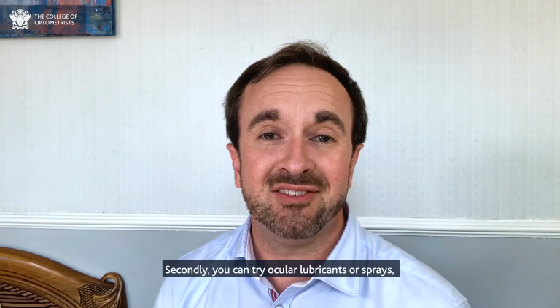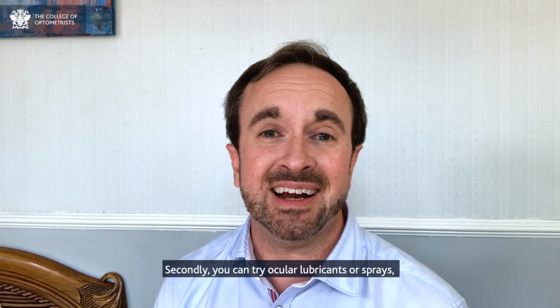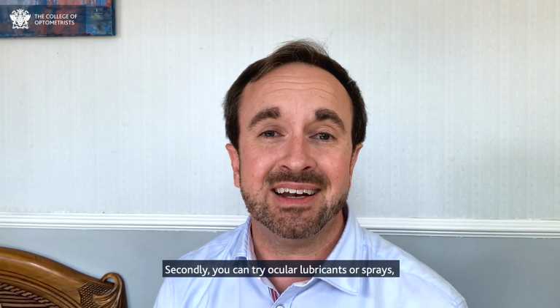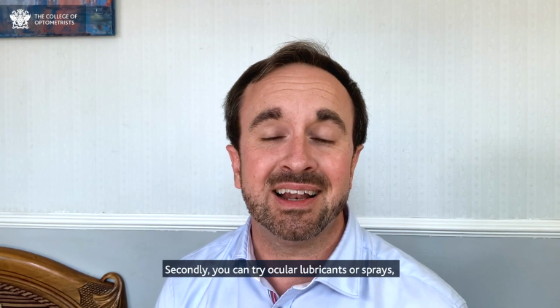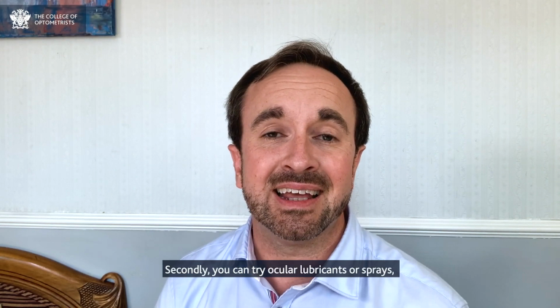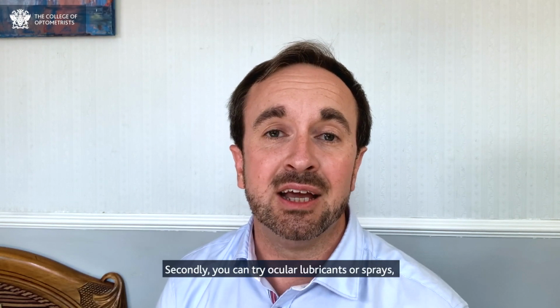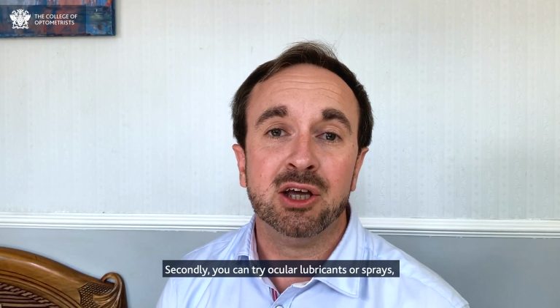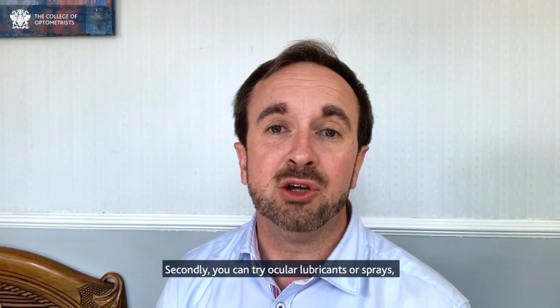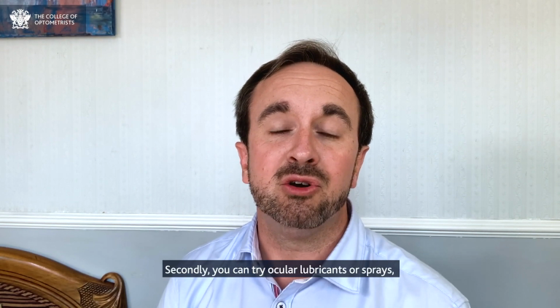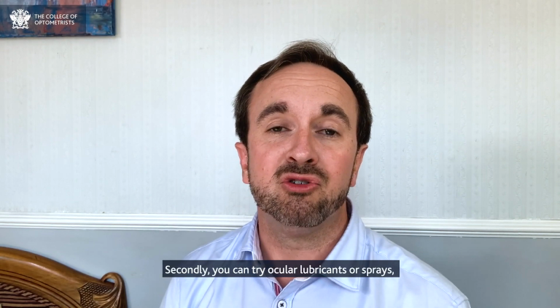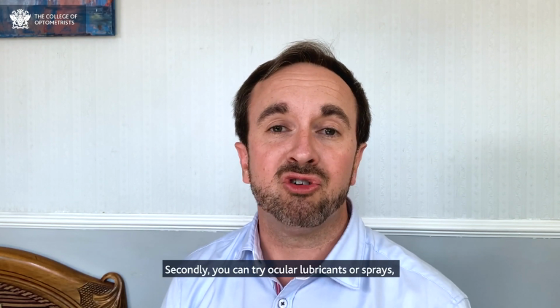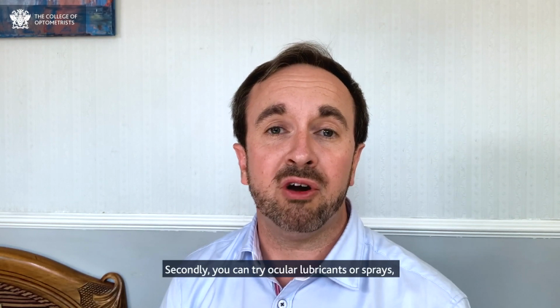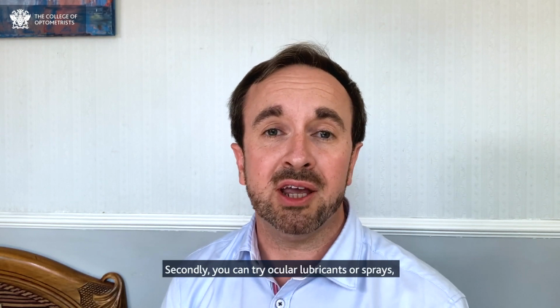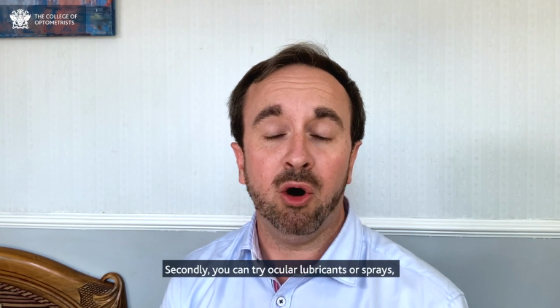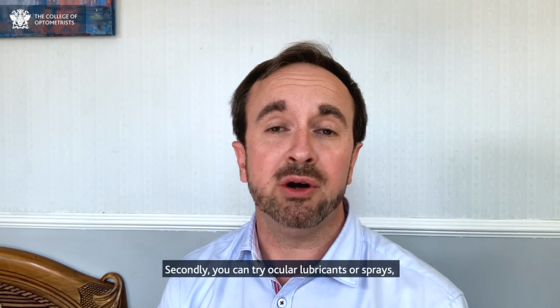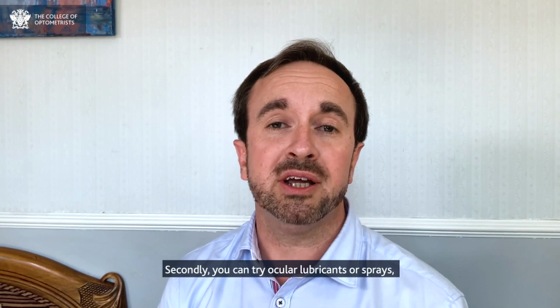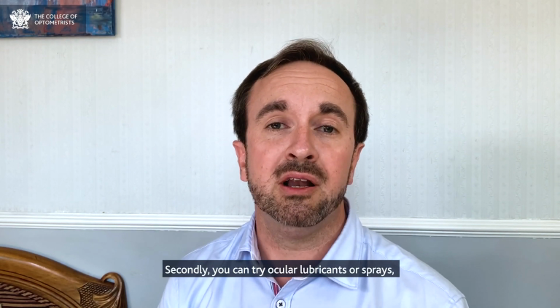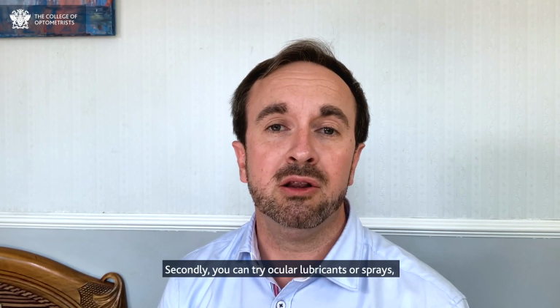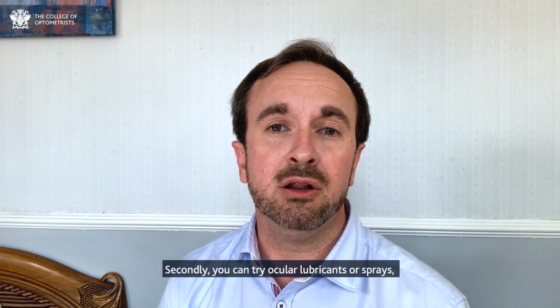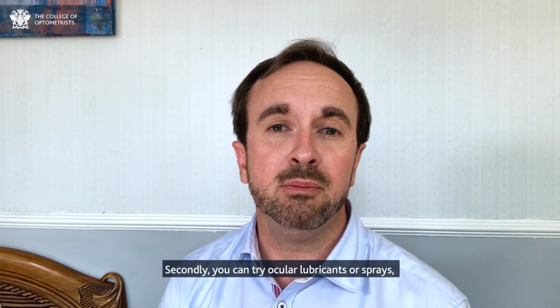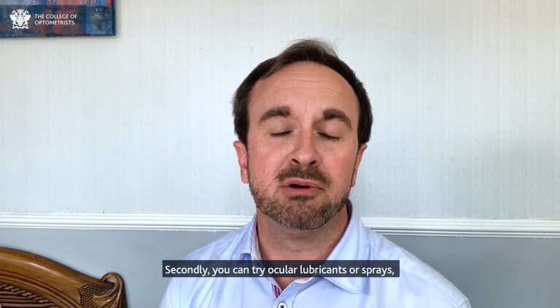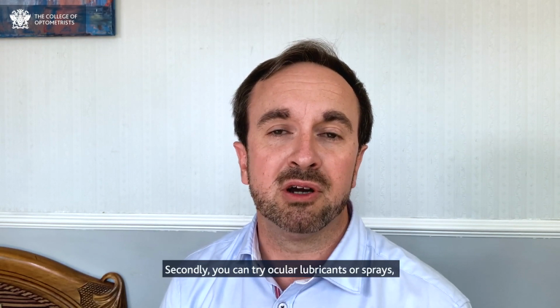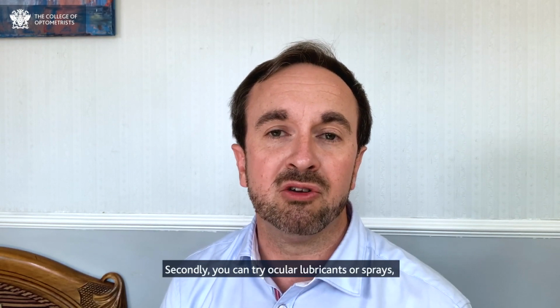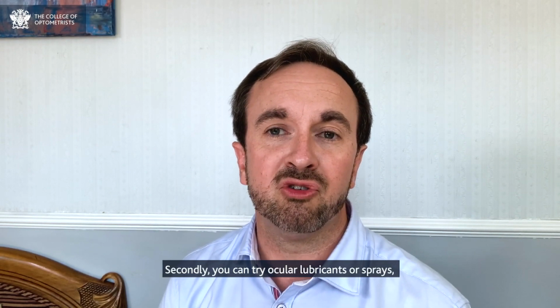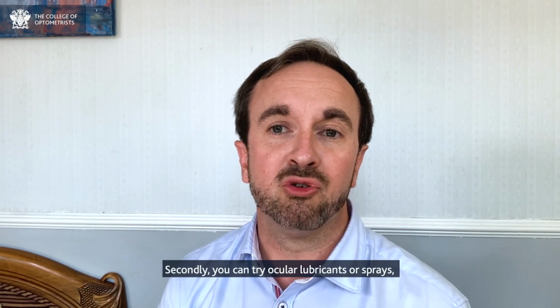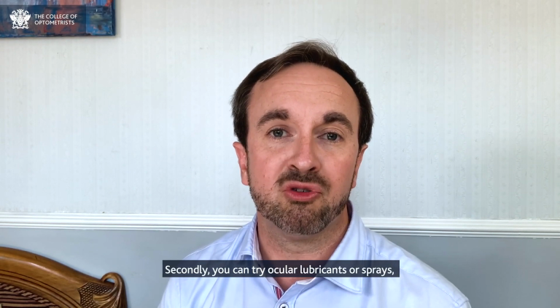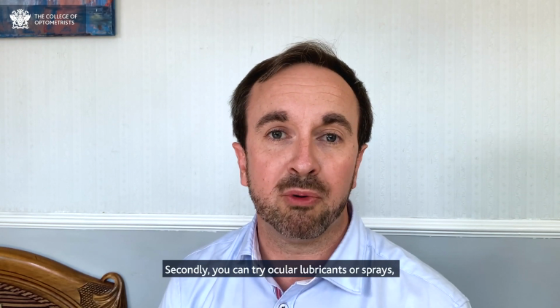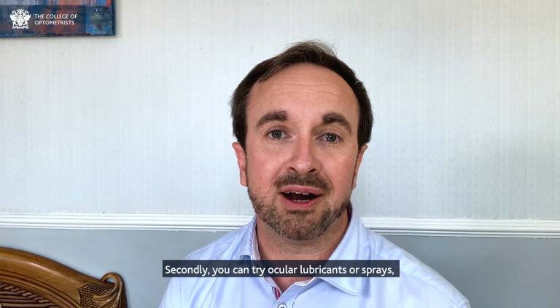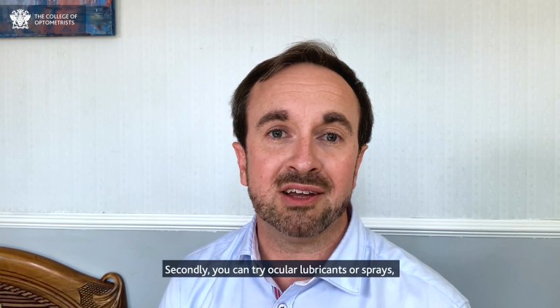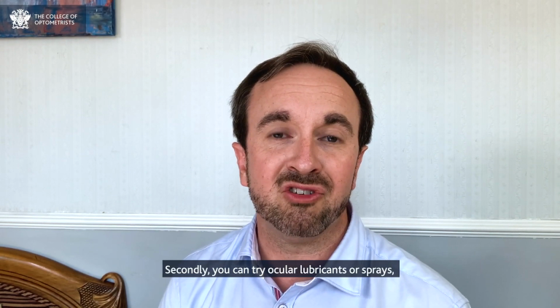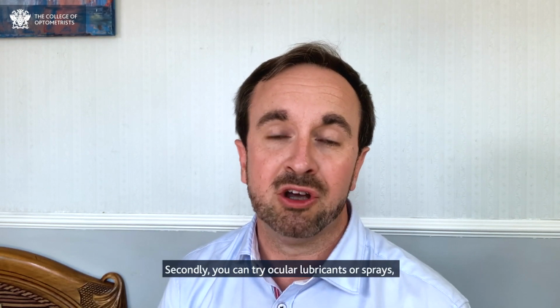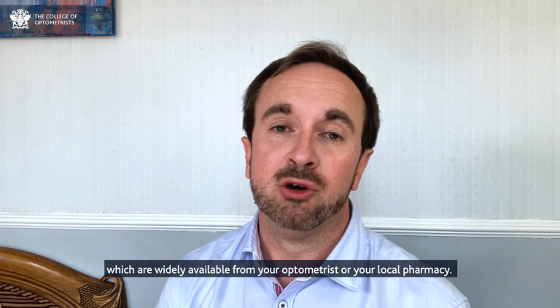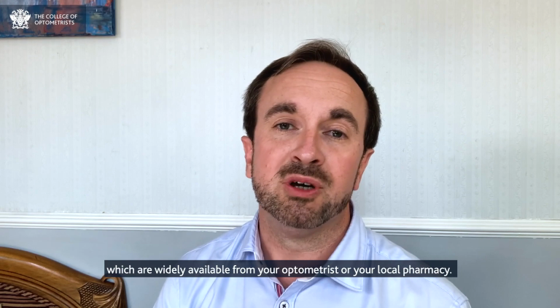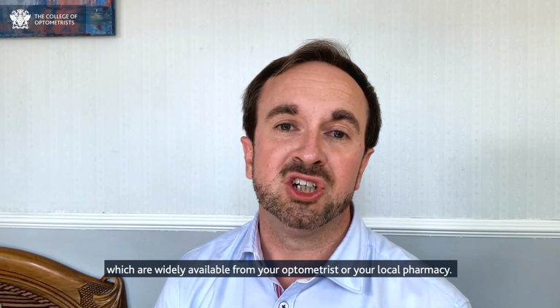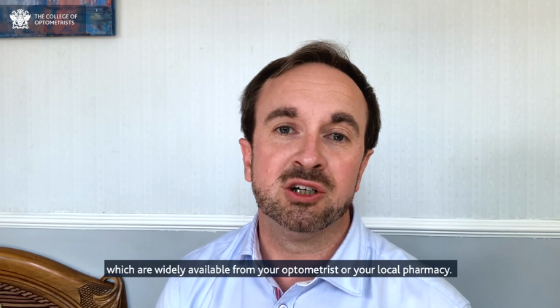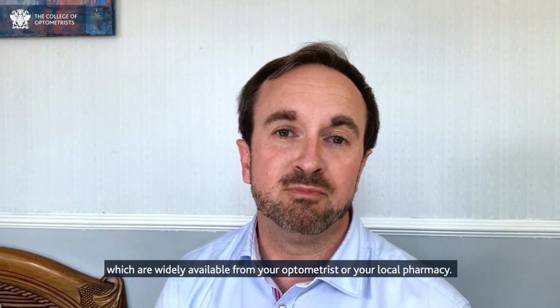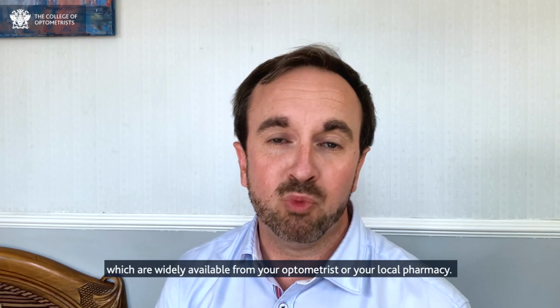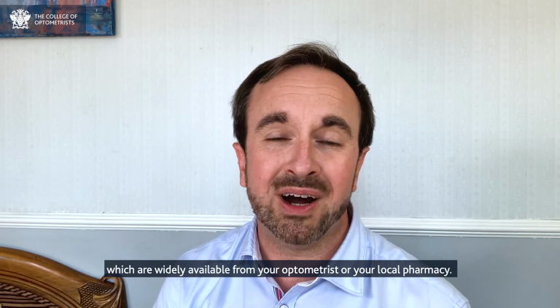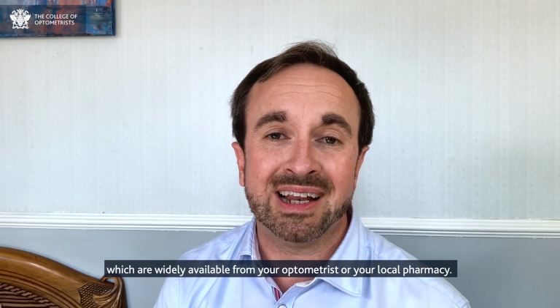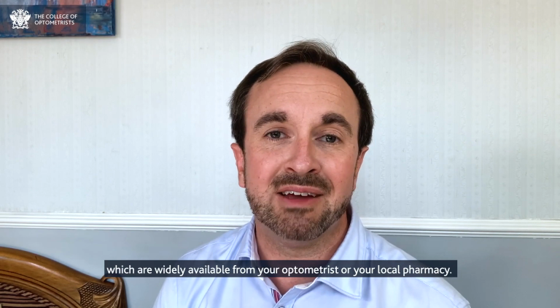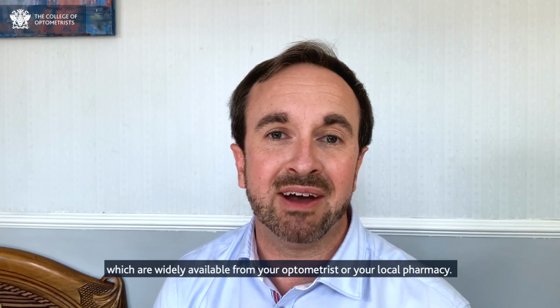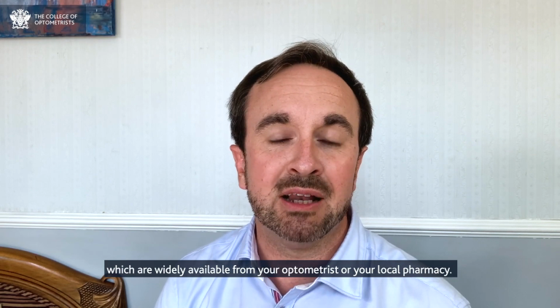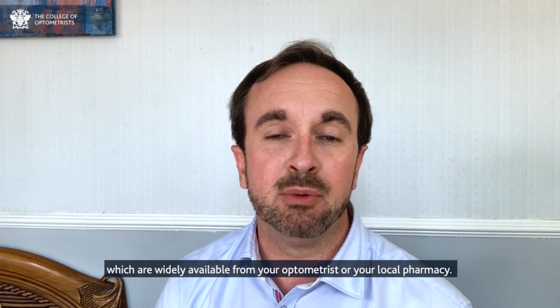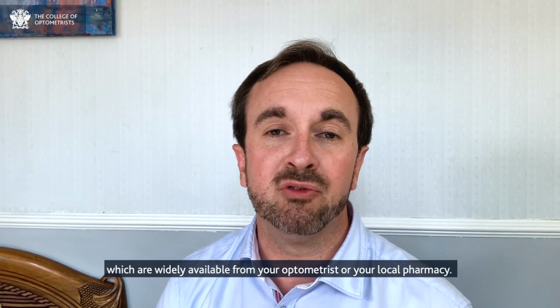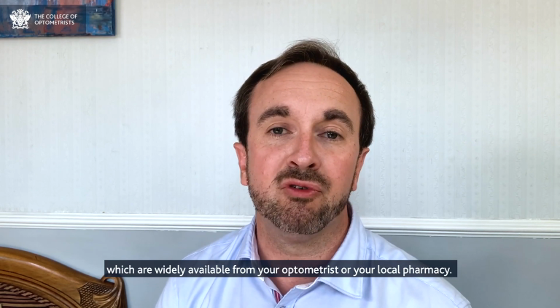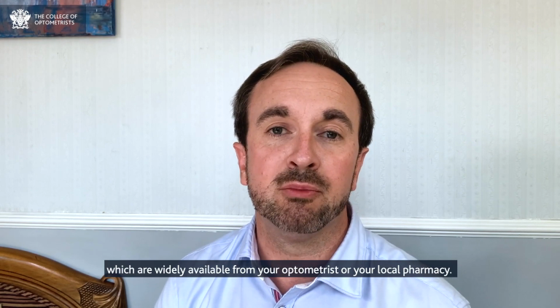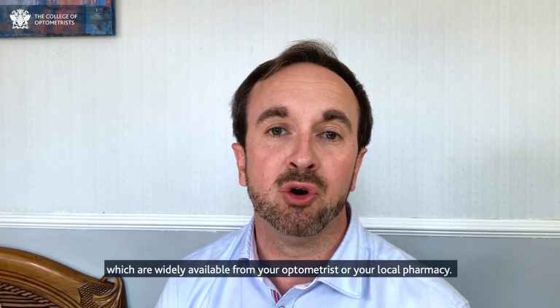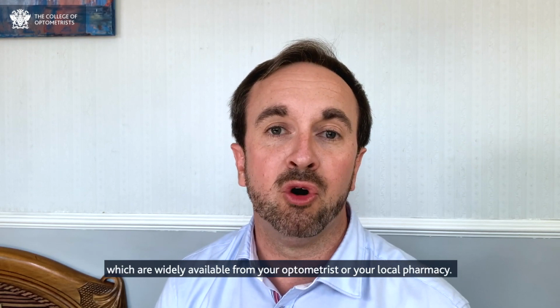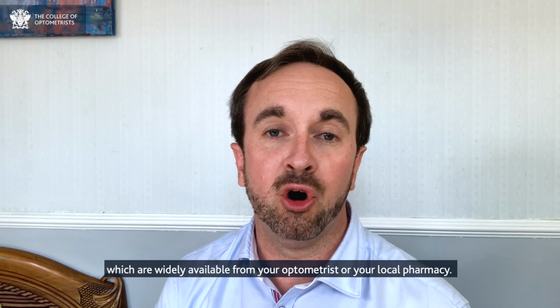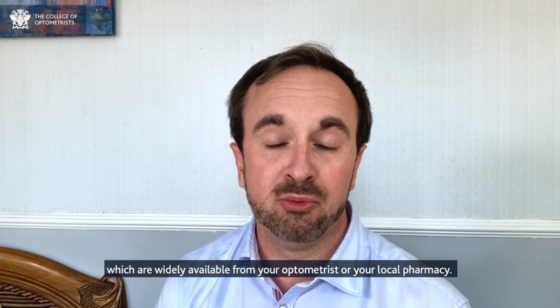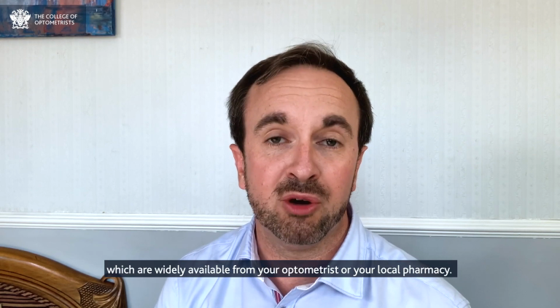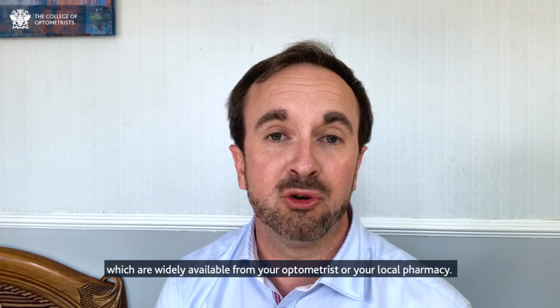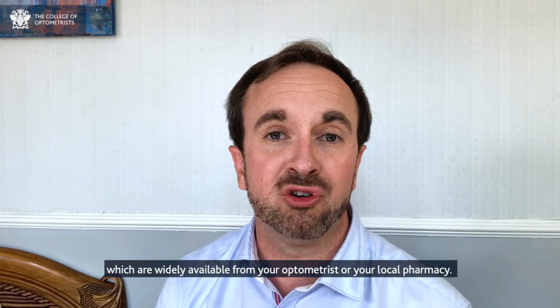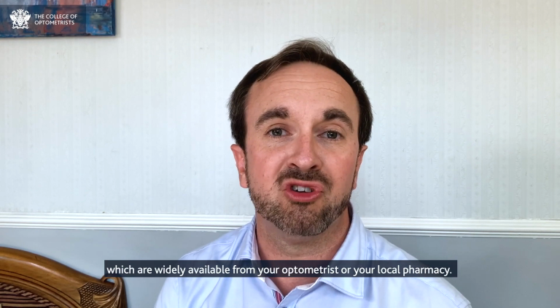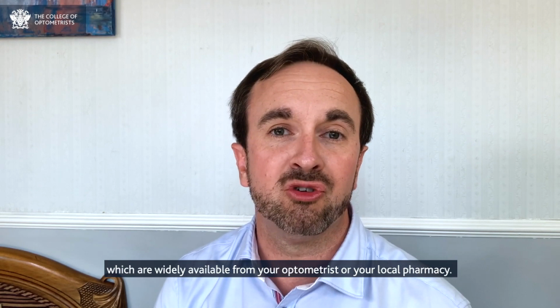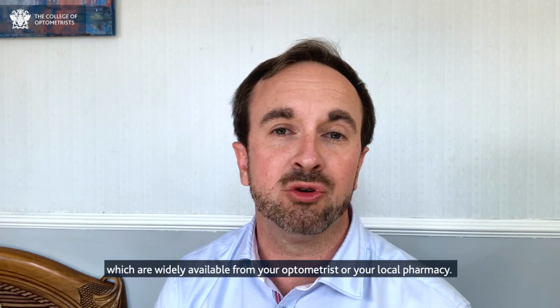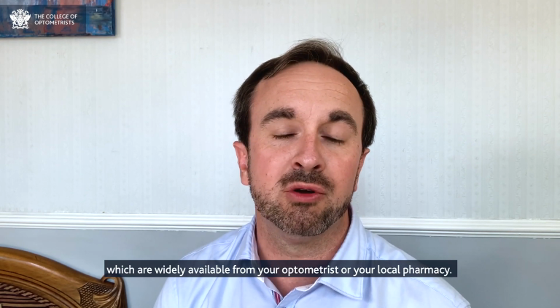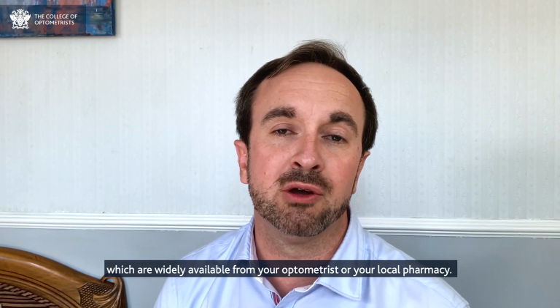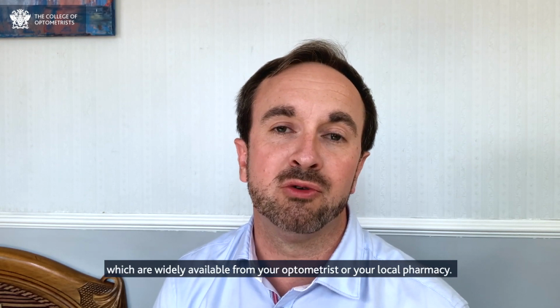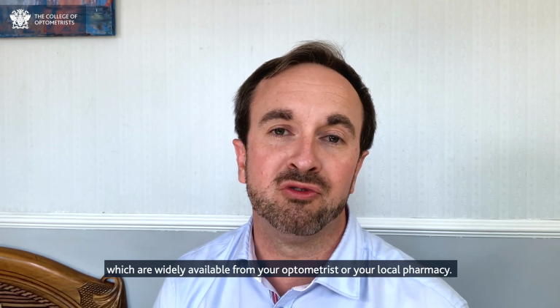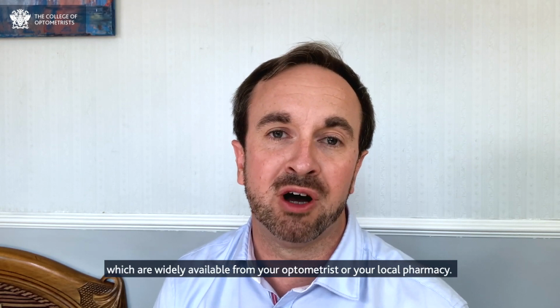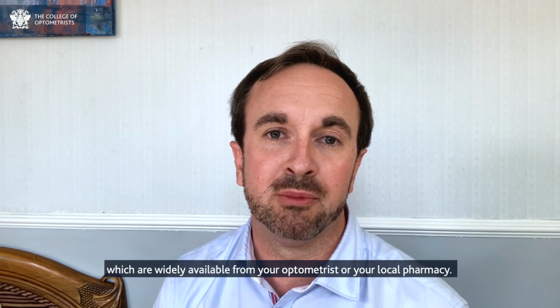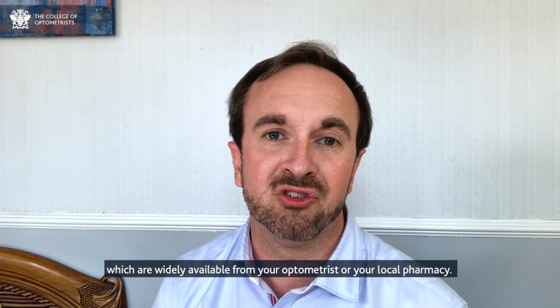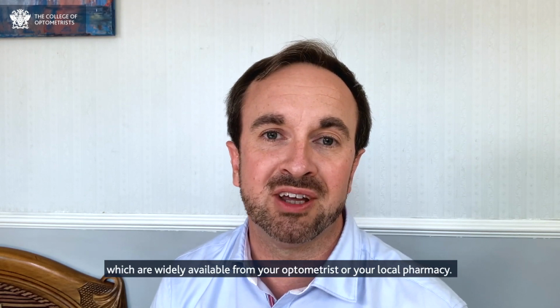Secondly, you can try ocular lubricants or sprays, which are widely available from your optometrist or your local pharmacy.